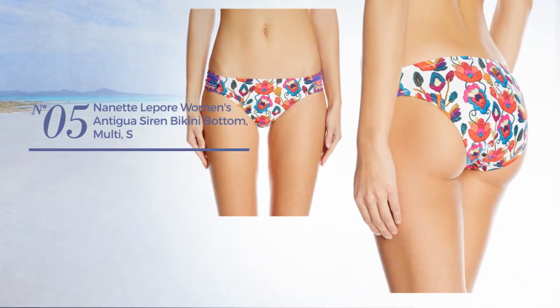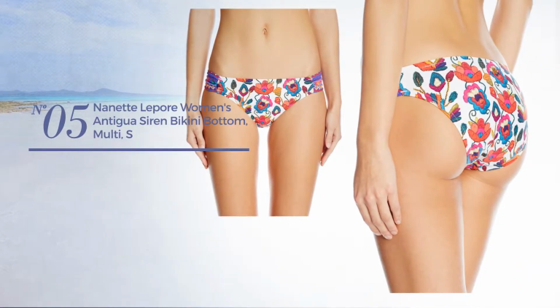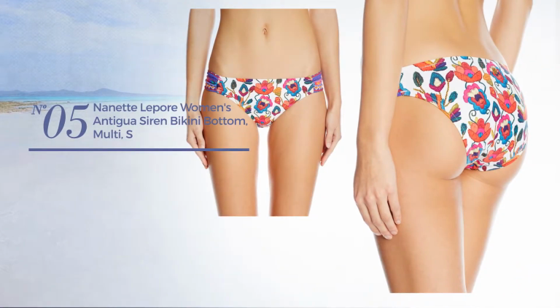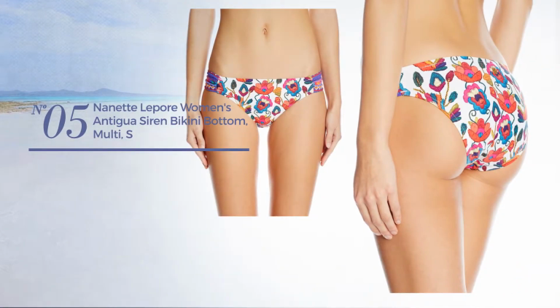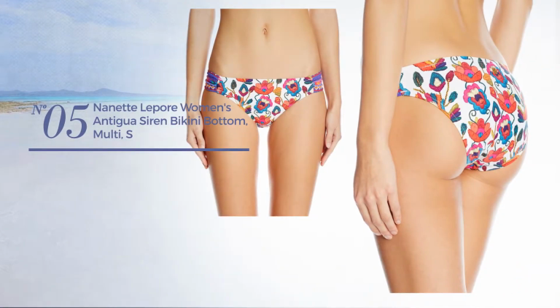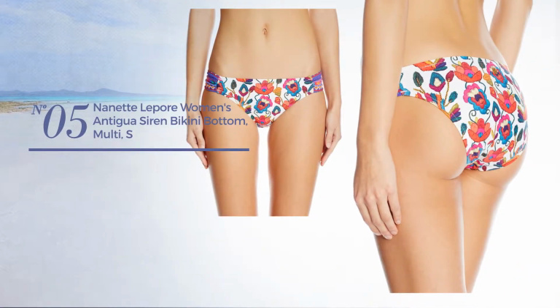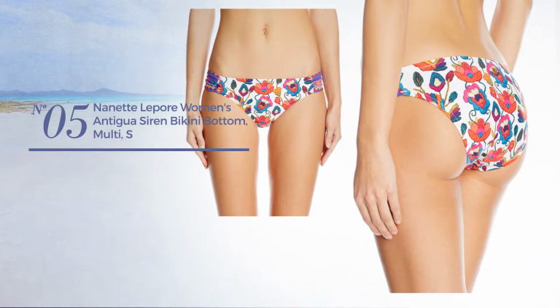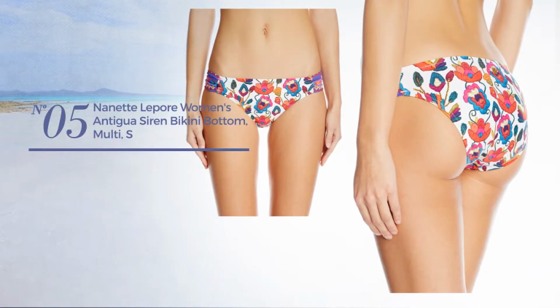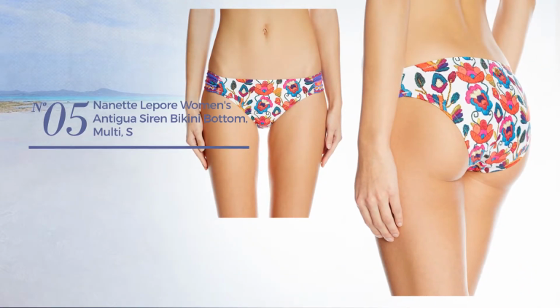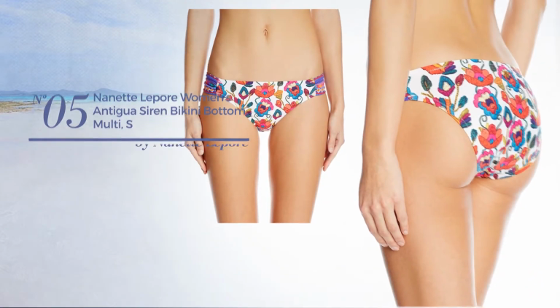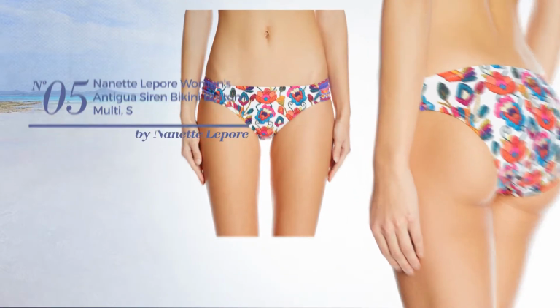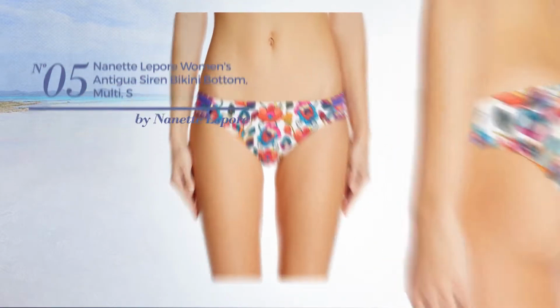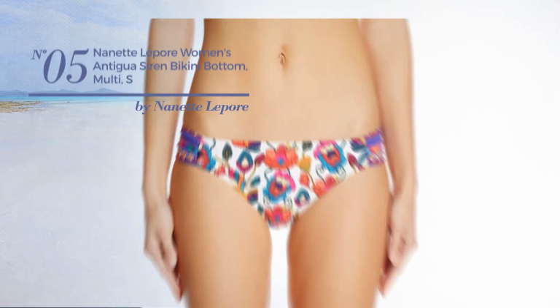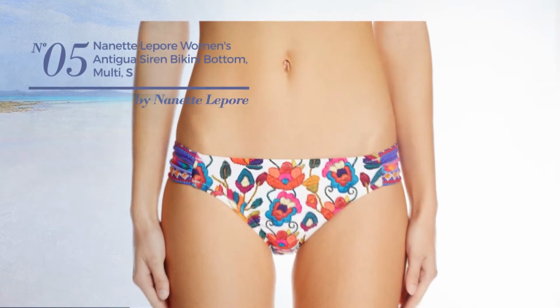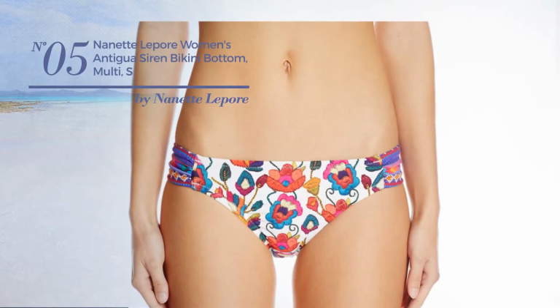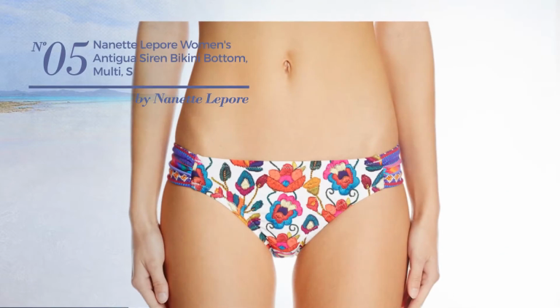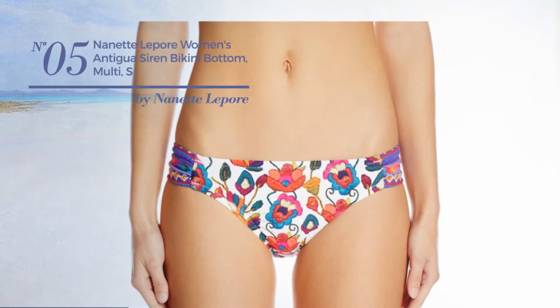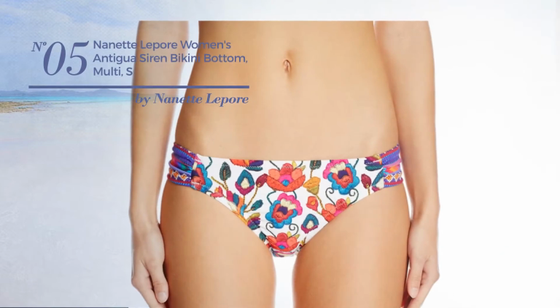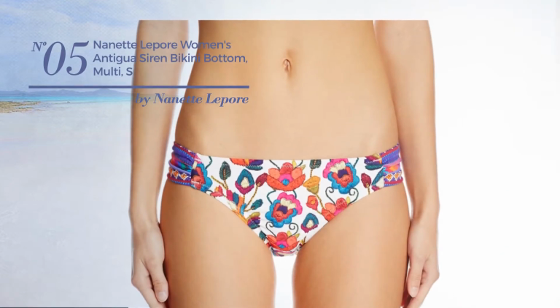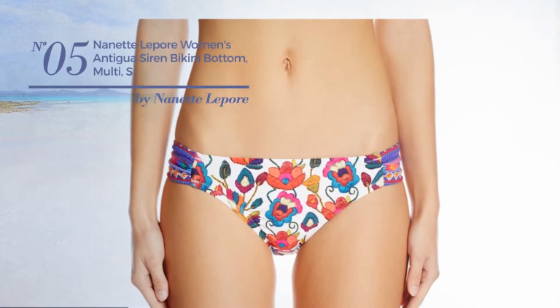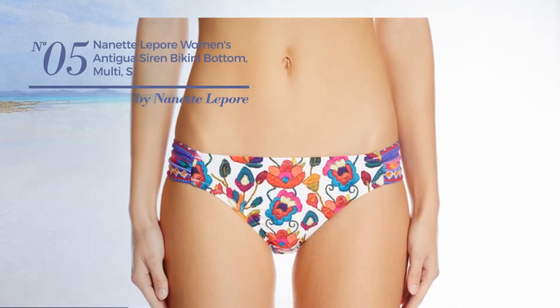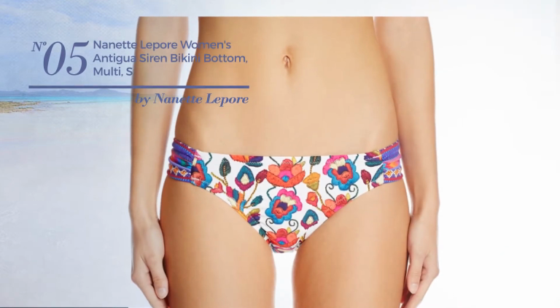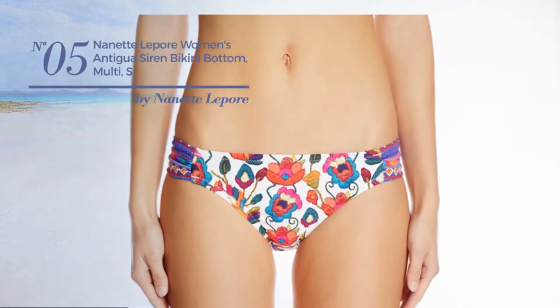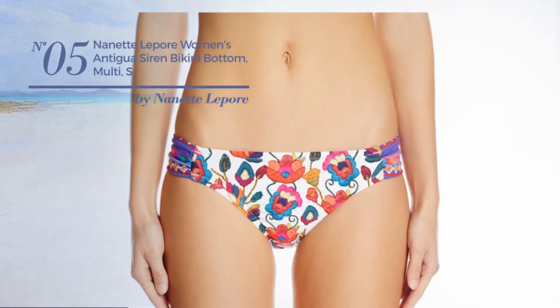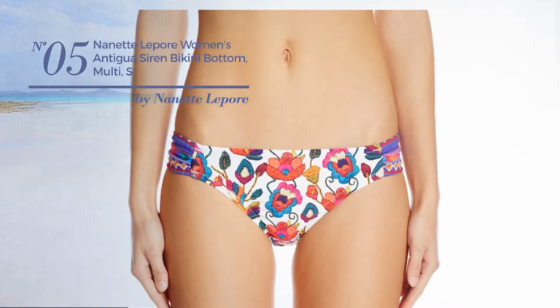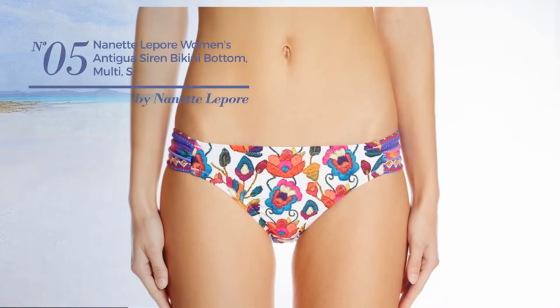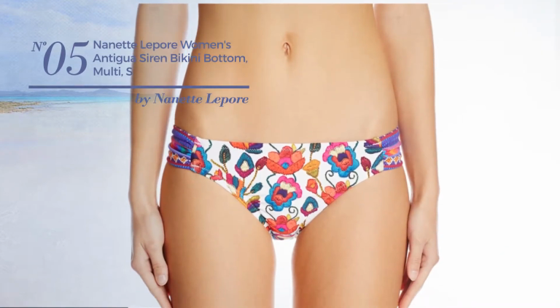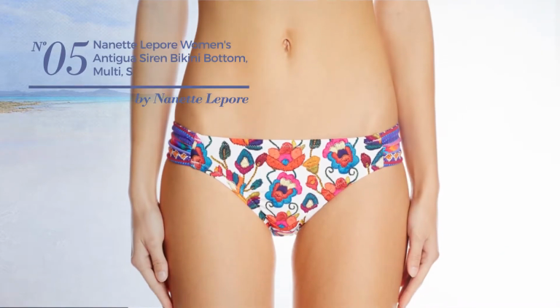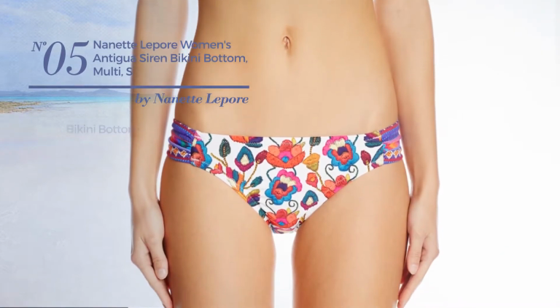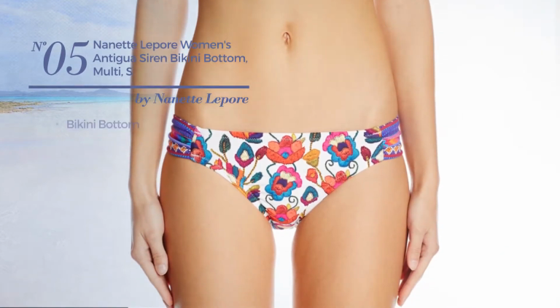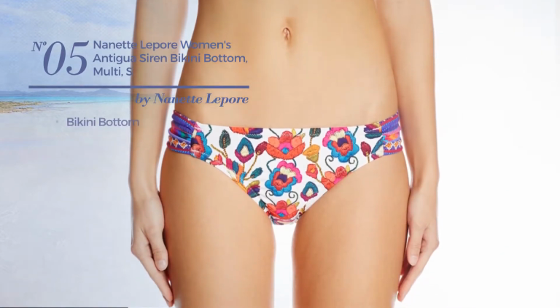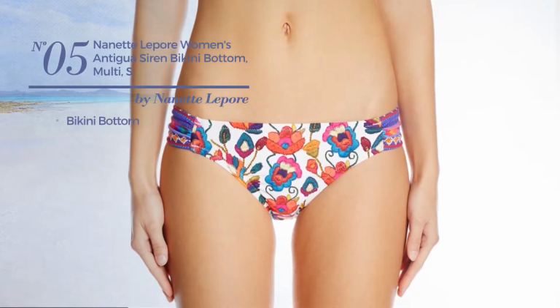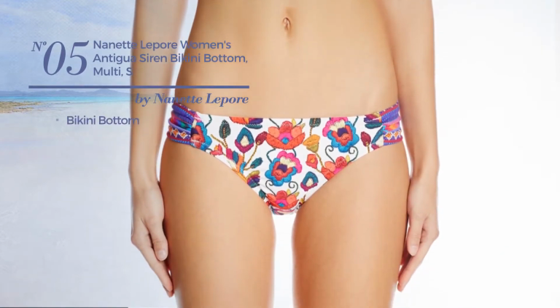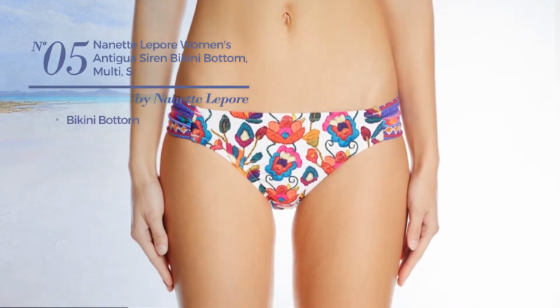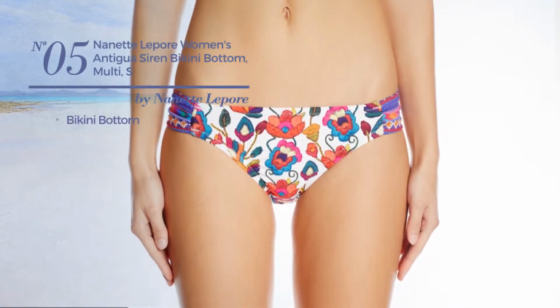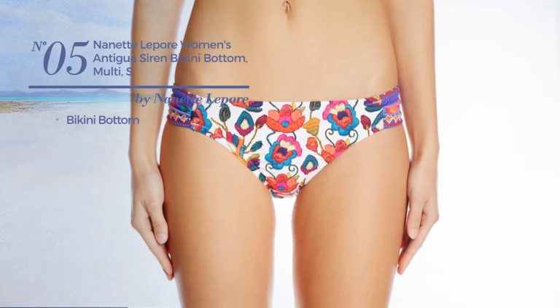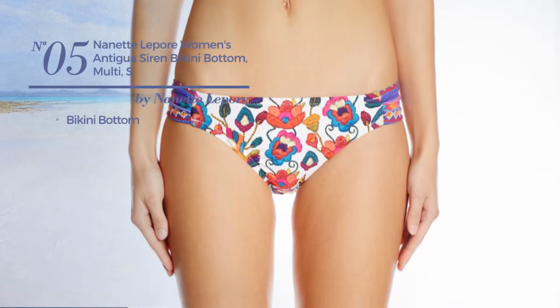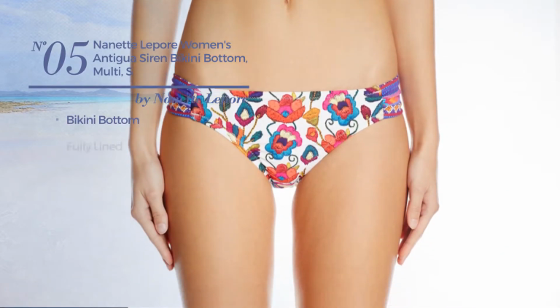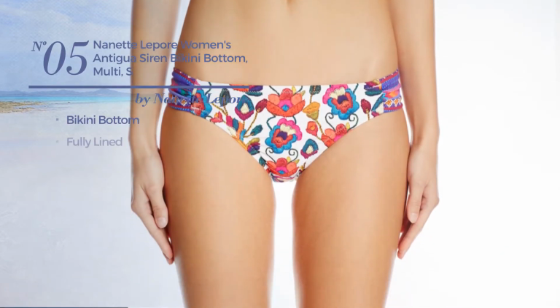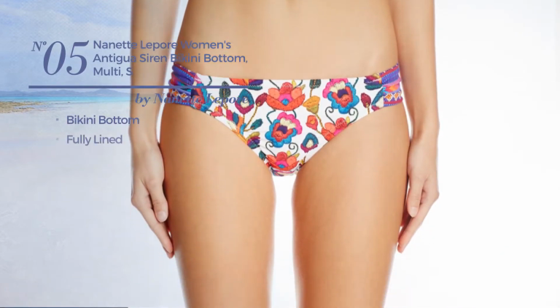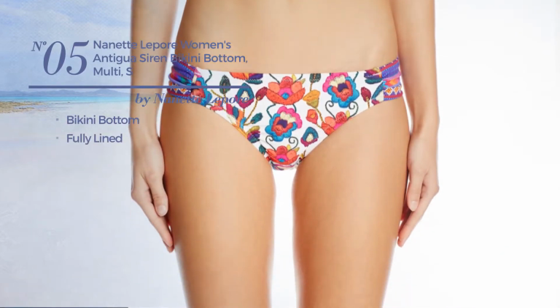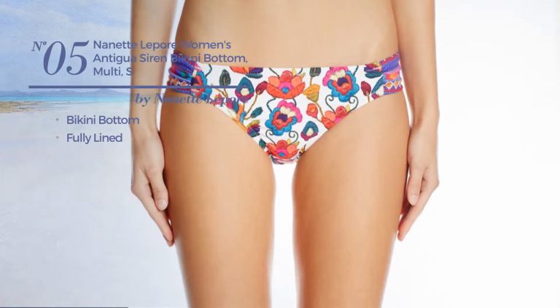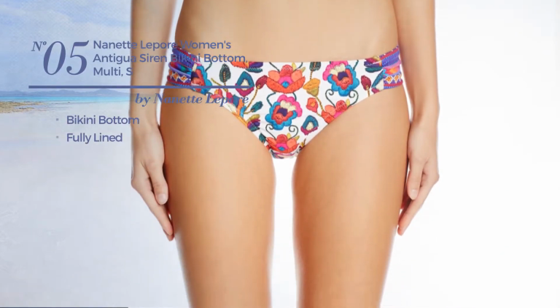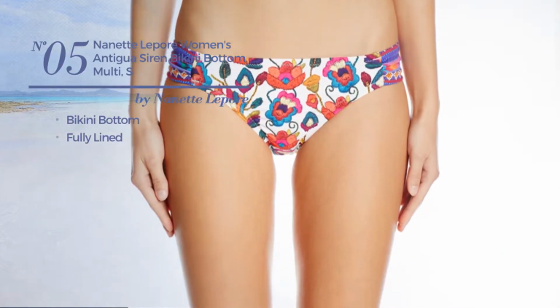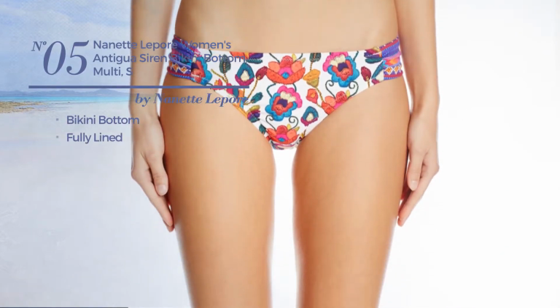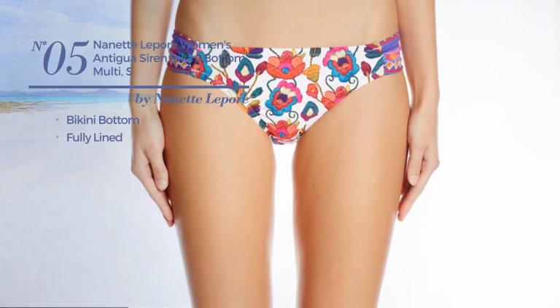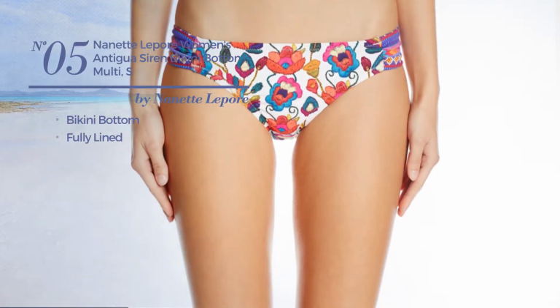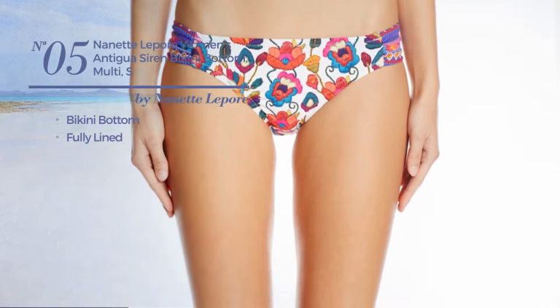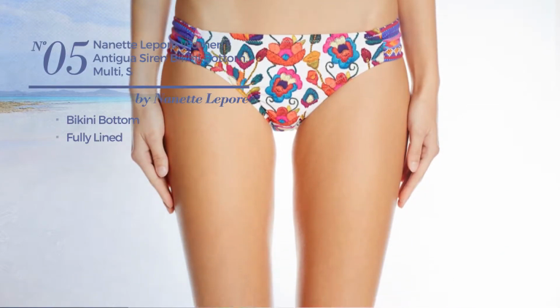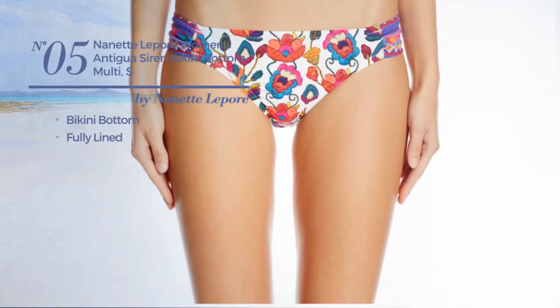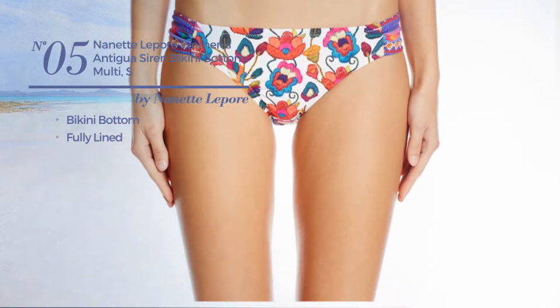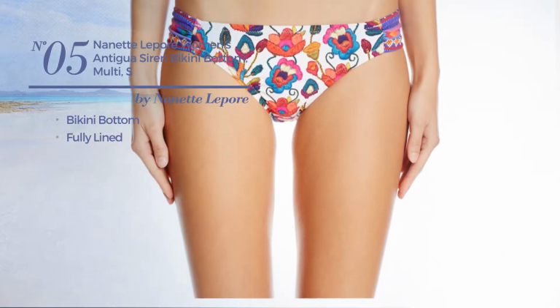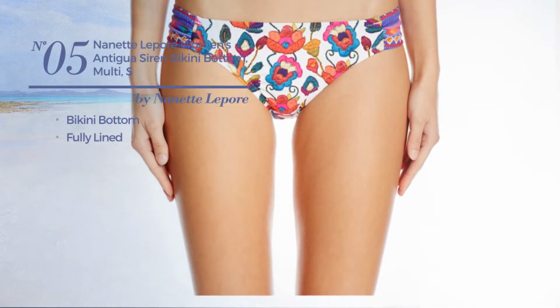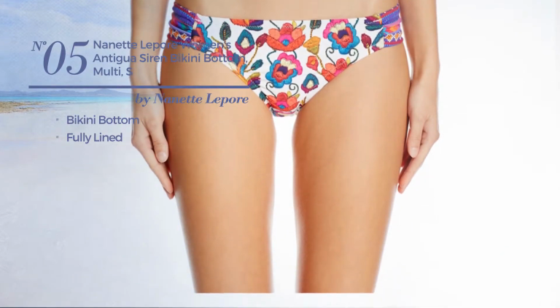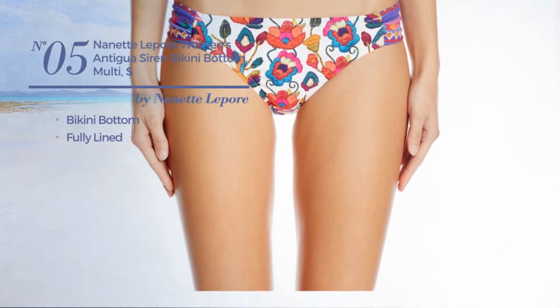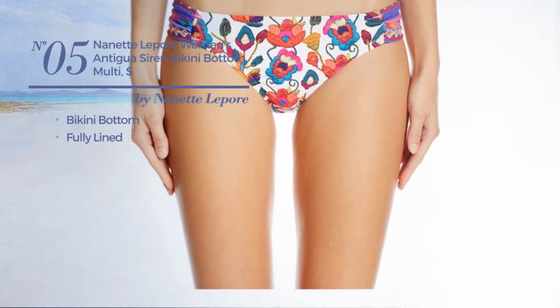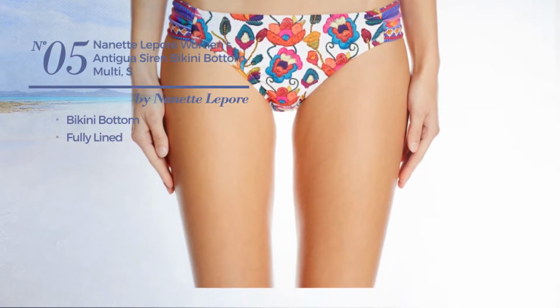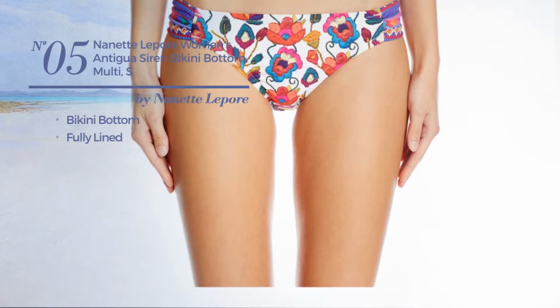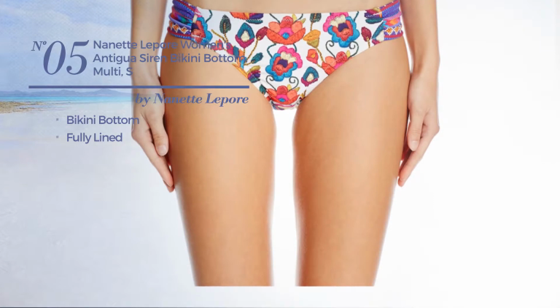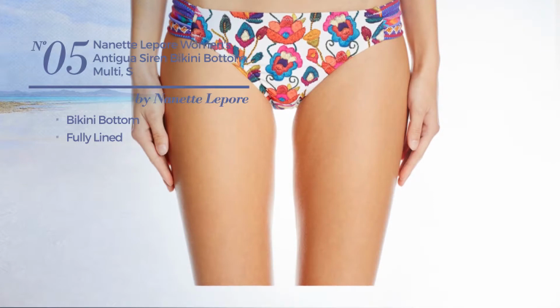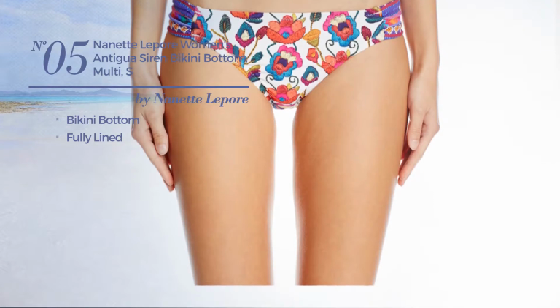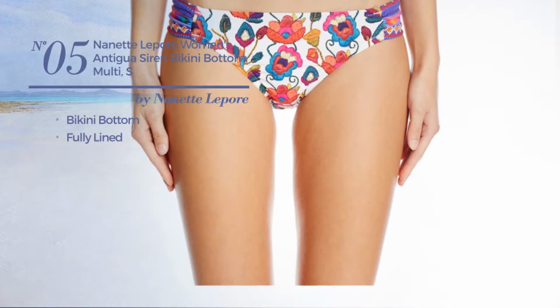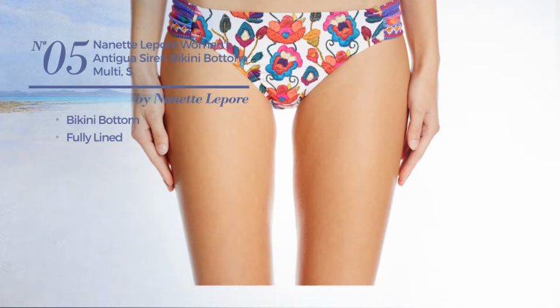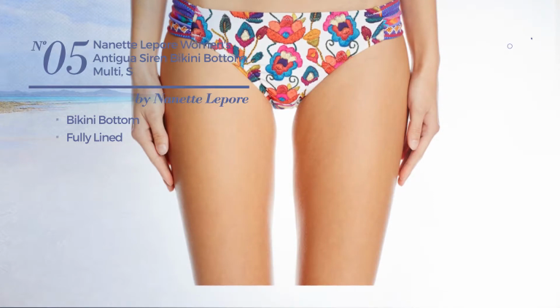Number 5. This bikini includes a bikini bottom and is fully lined. Available exclusively in ivory color.